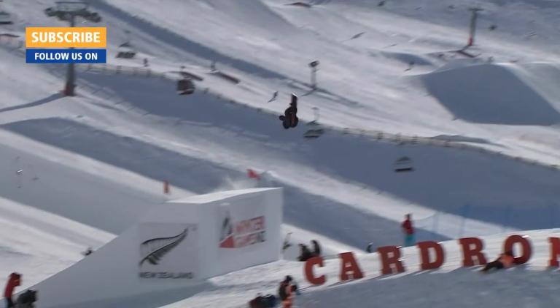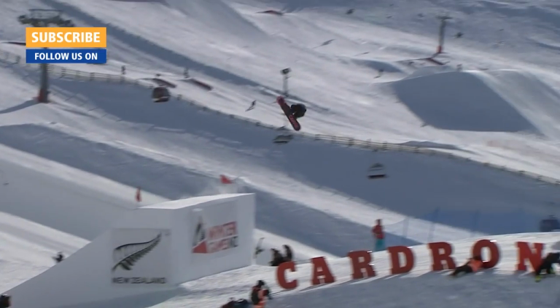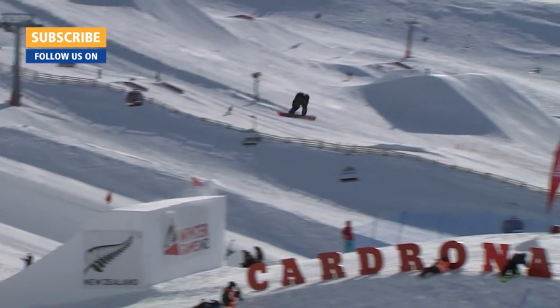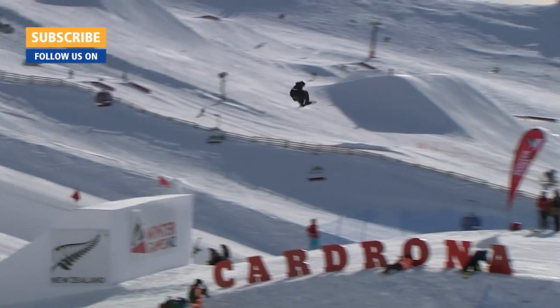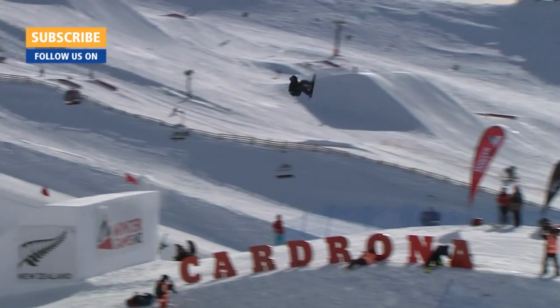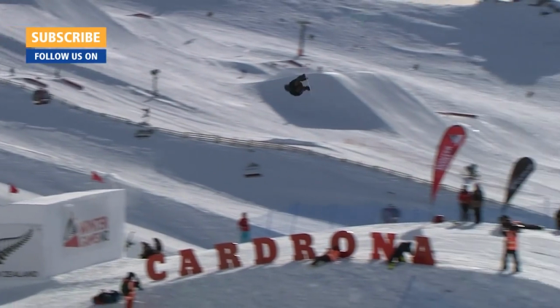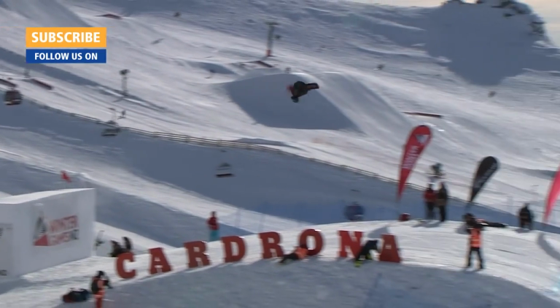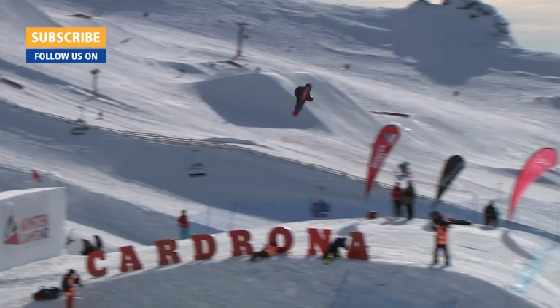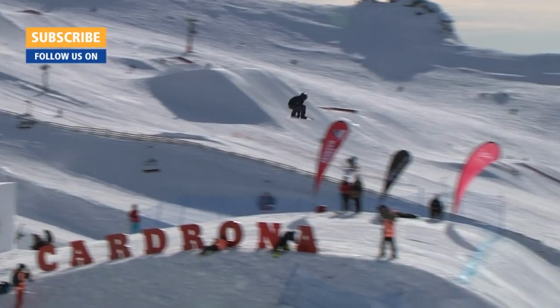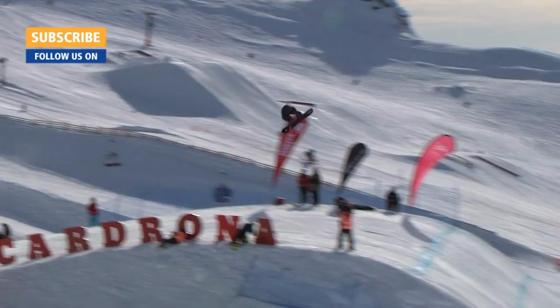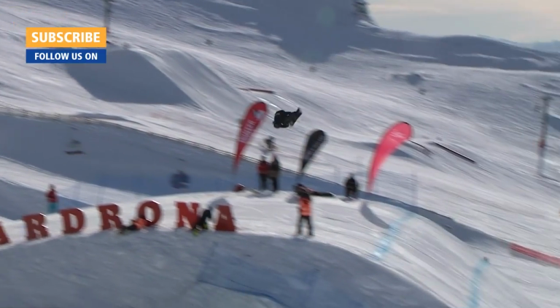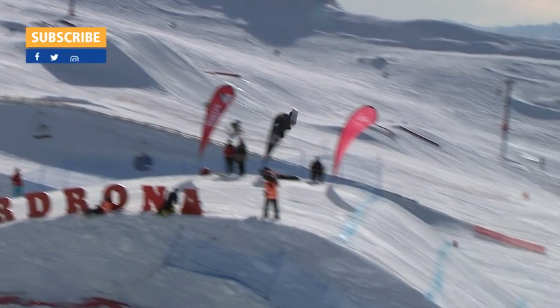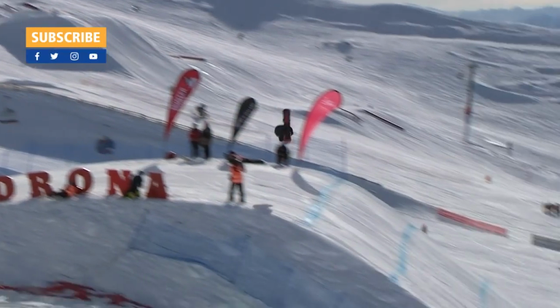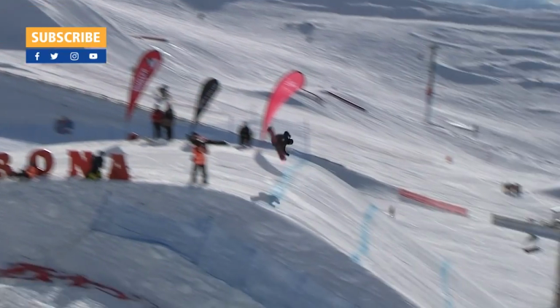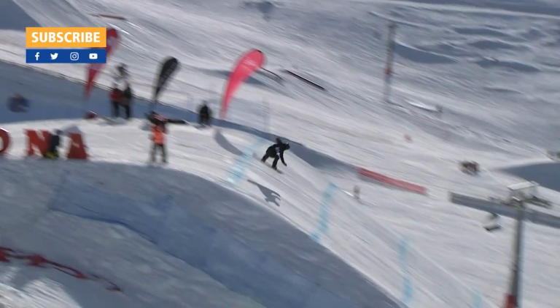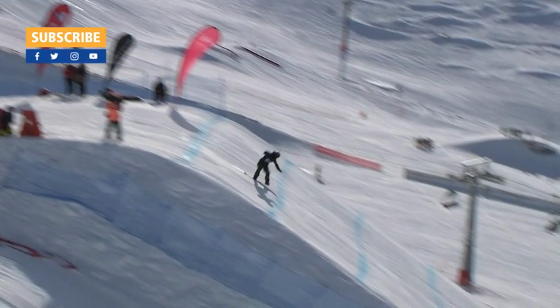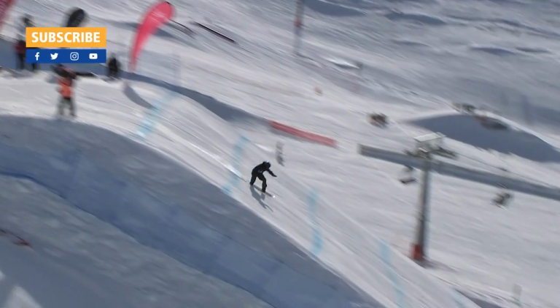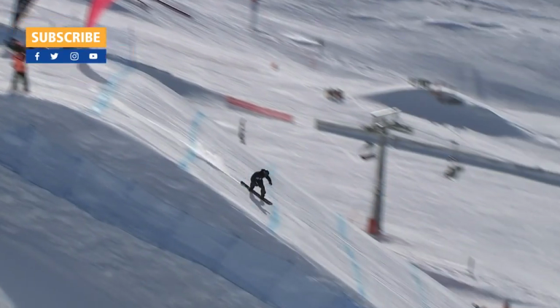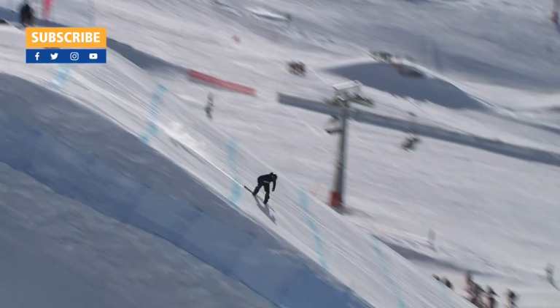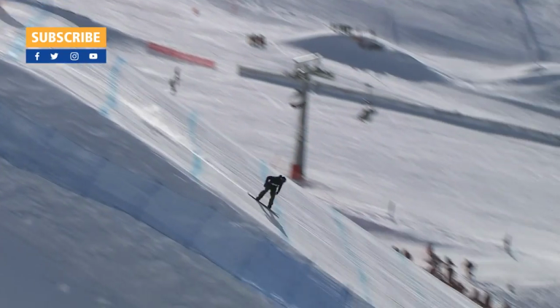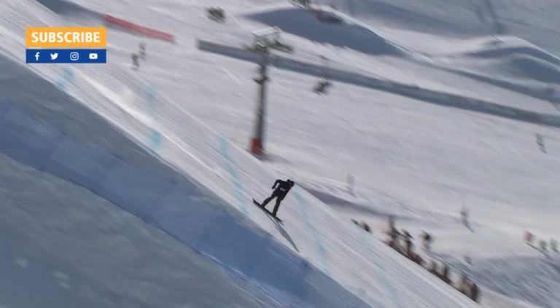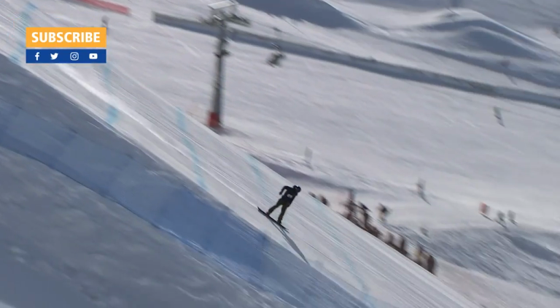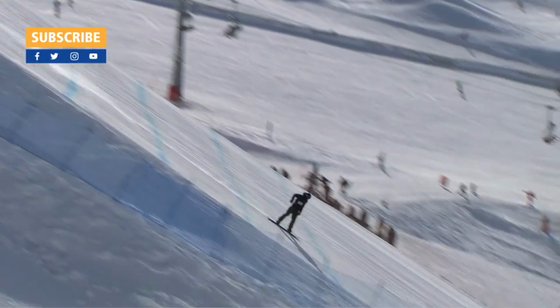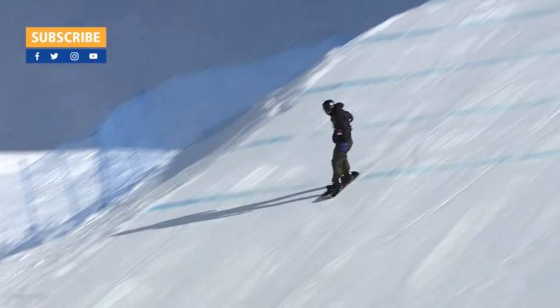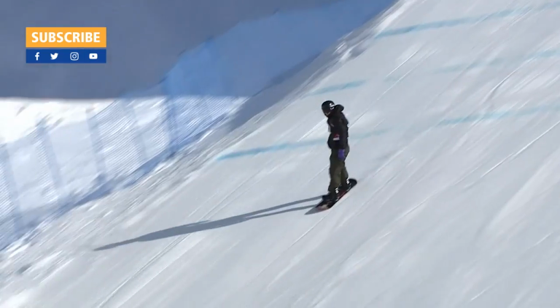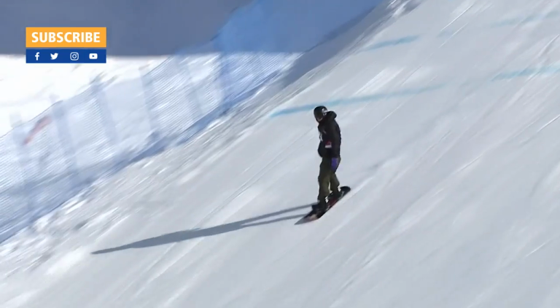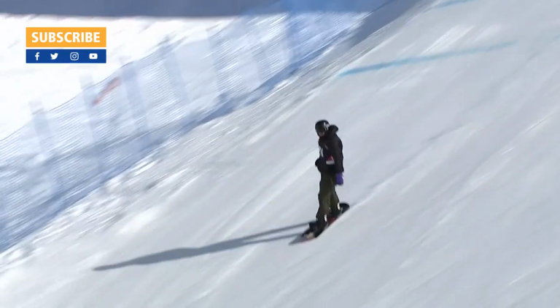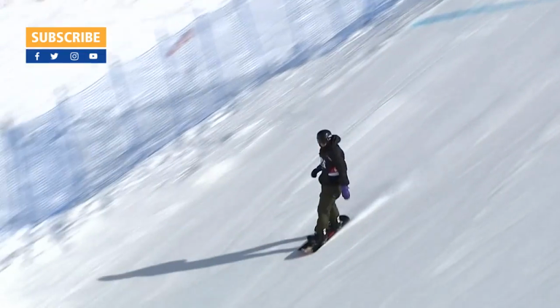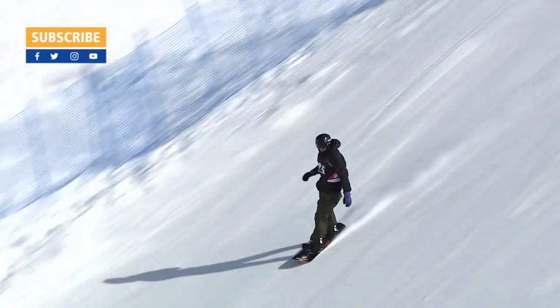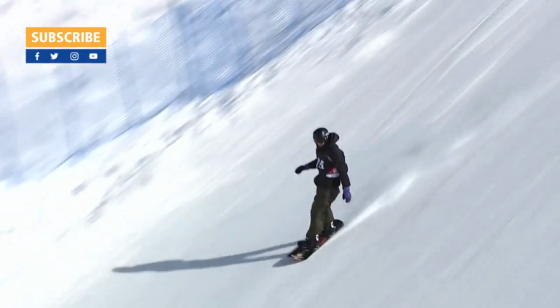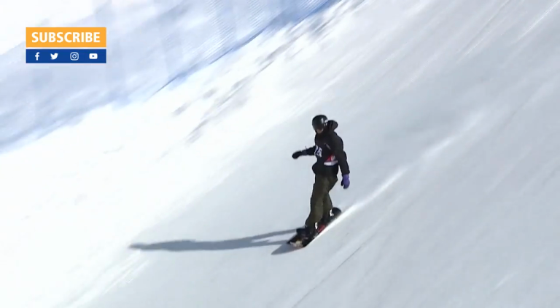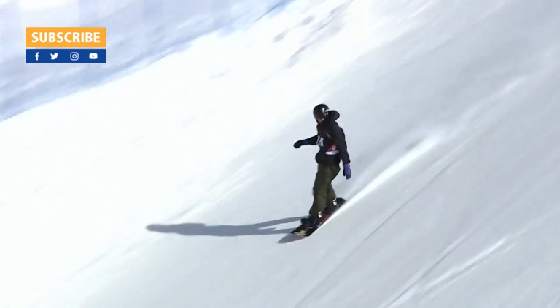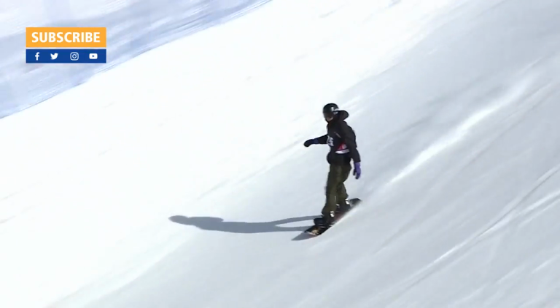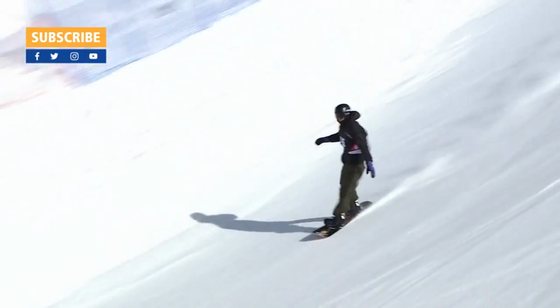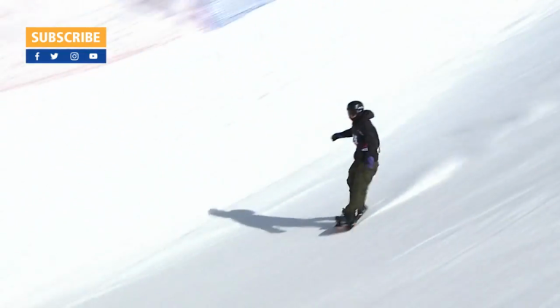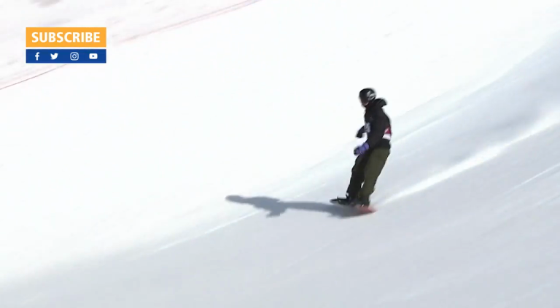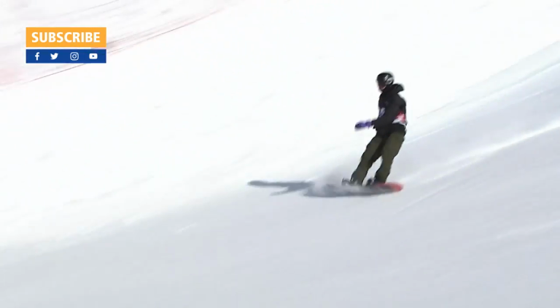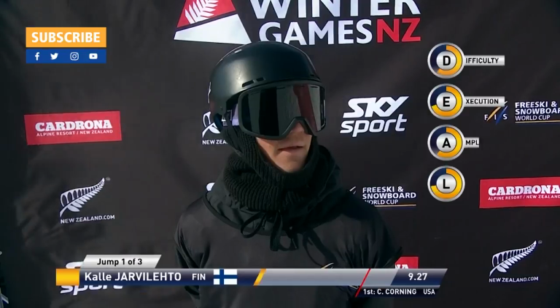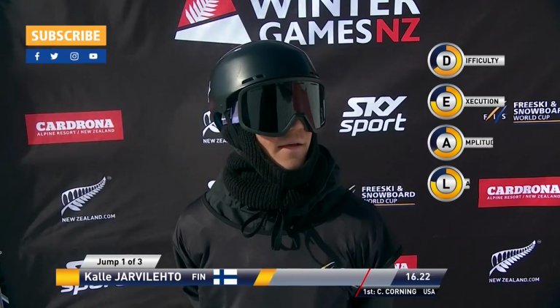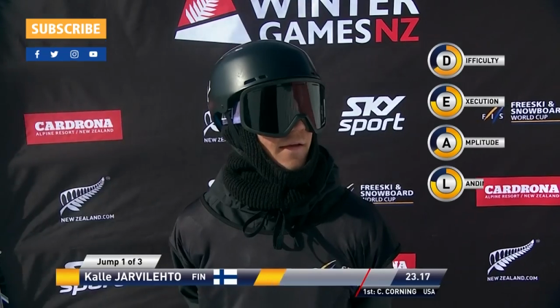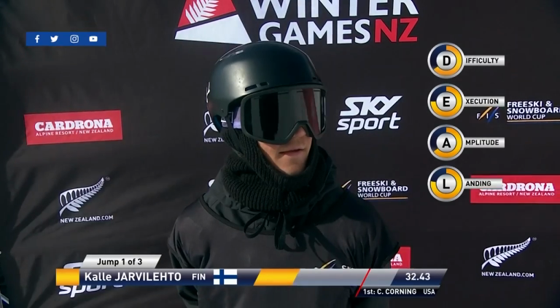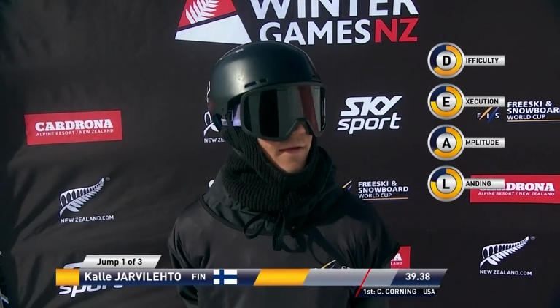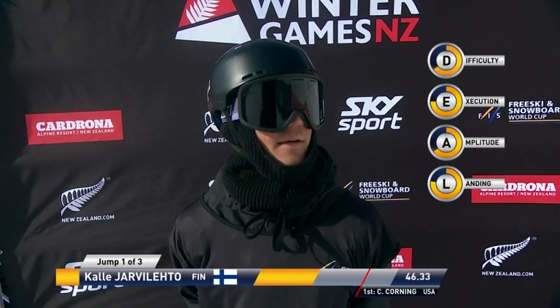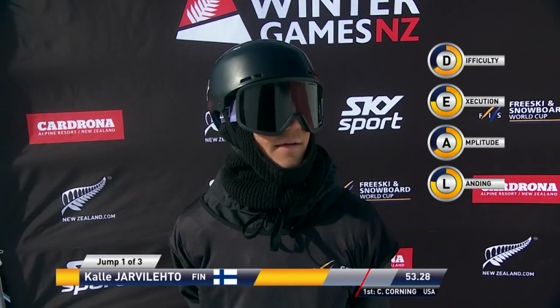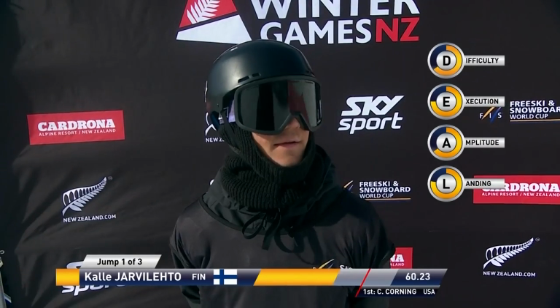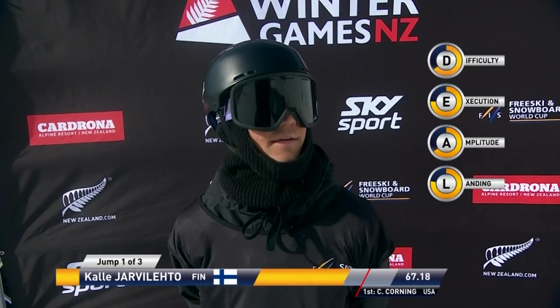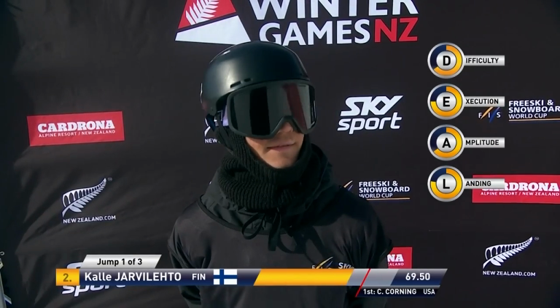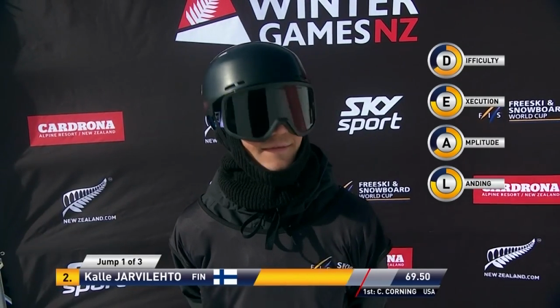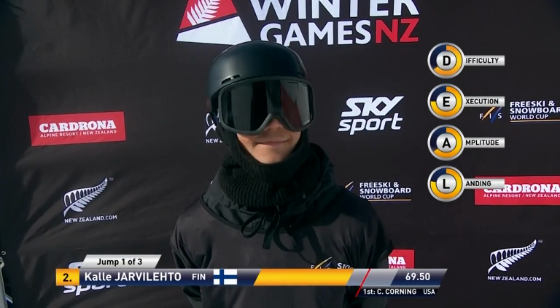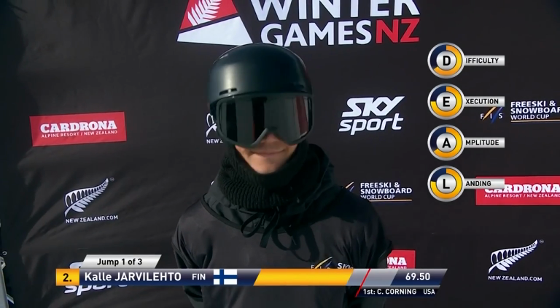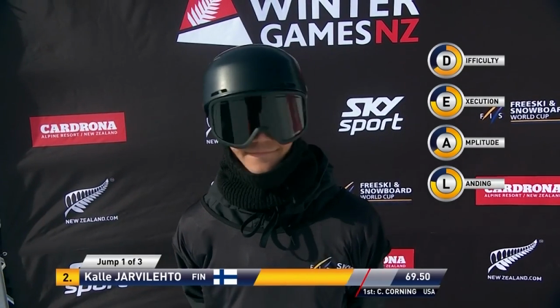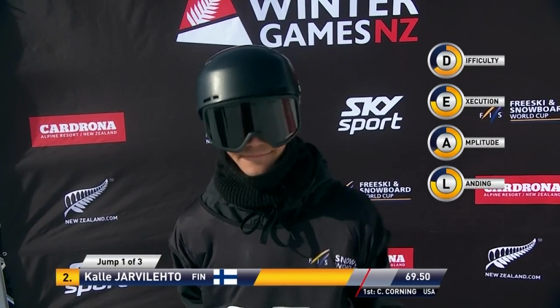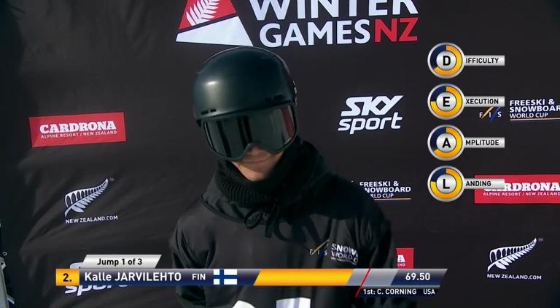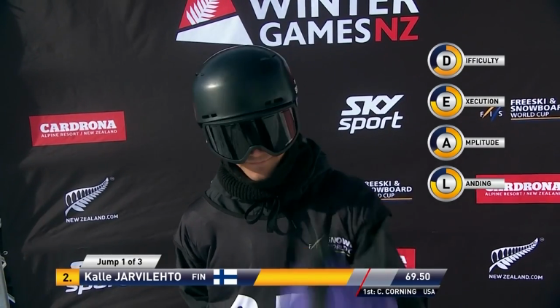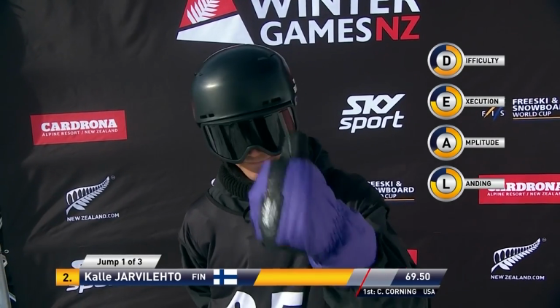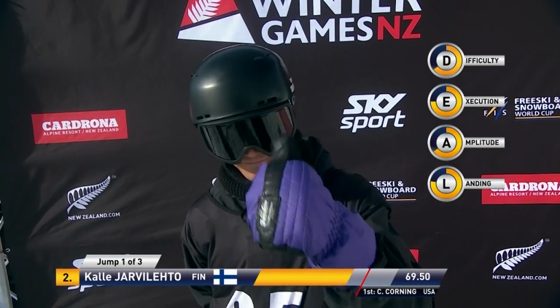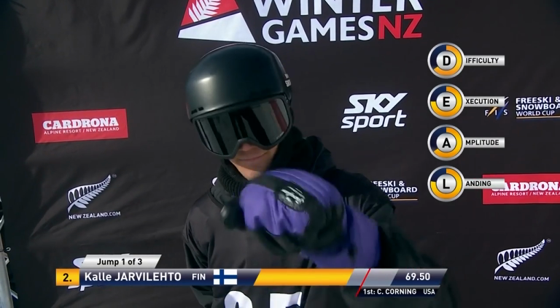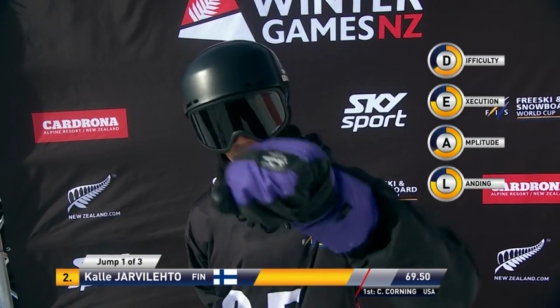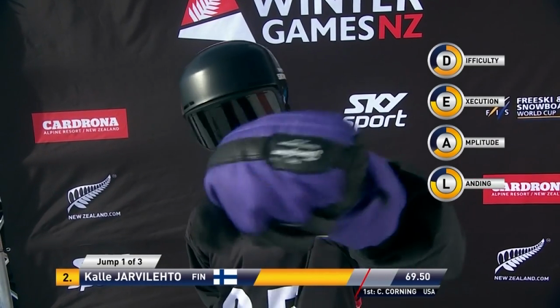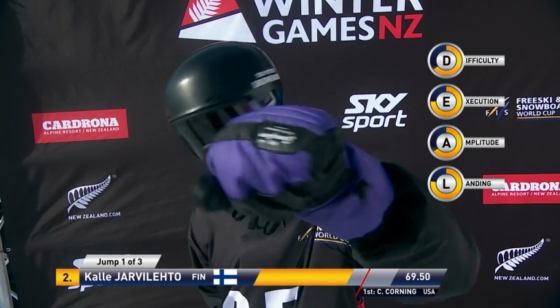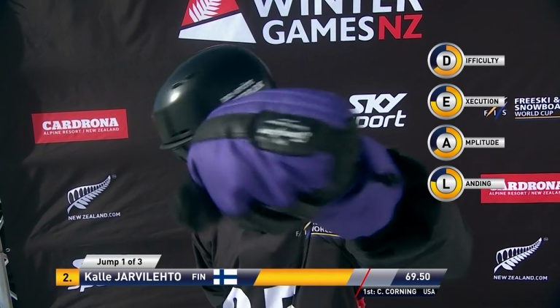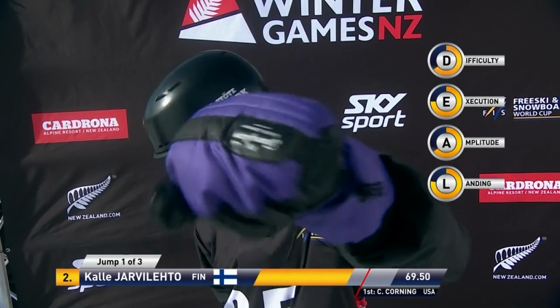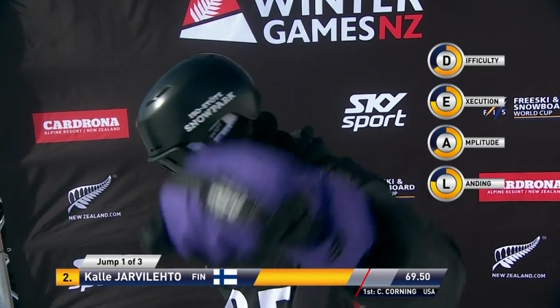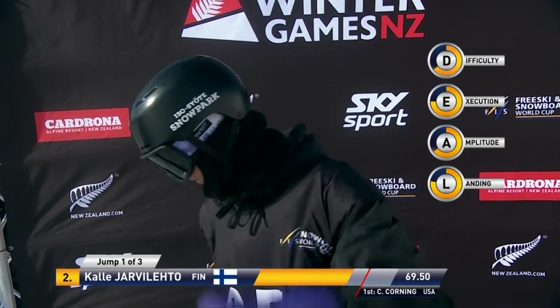And we're going to see backside 1440. Oh, here we go — 69.5.